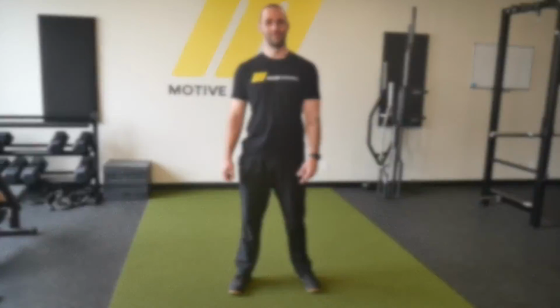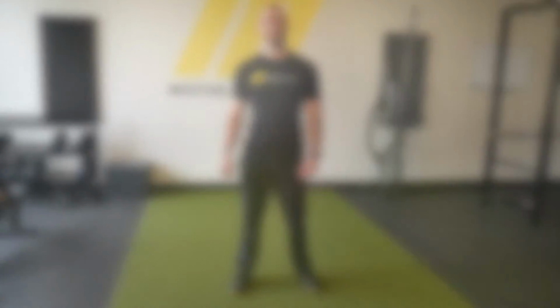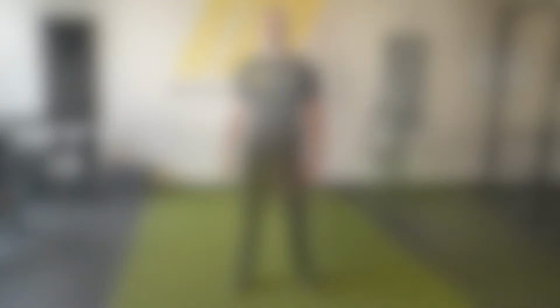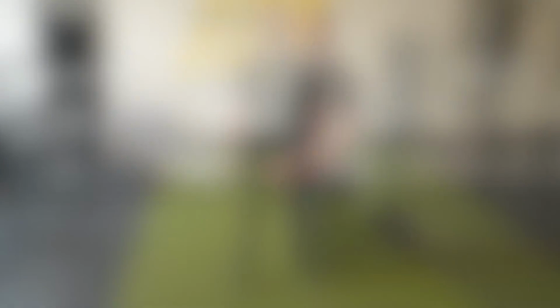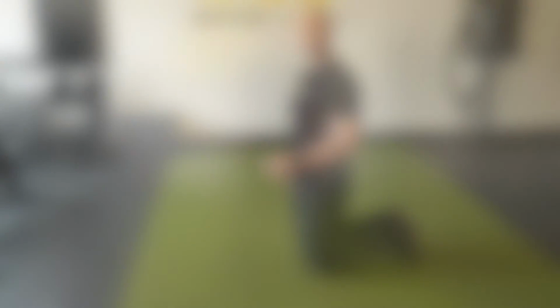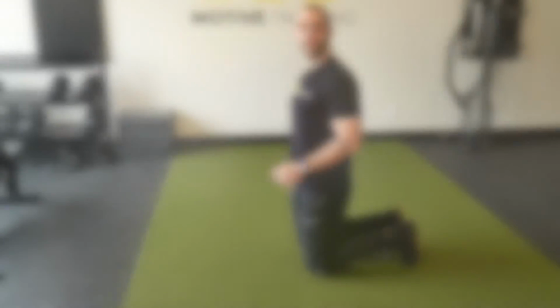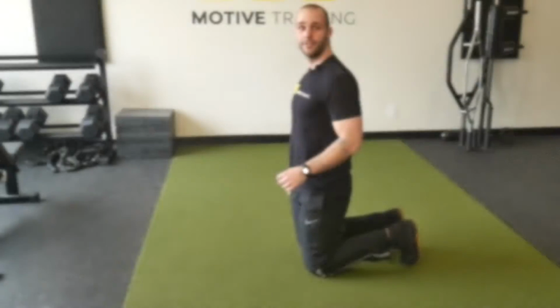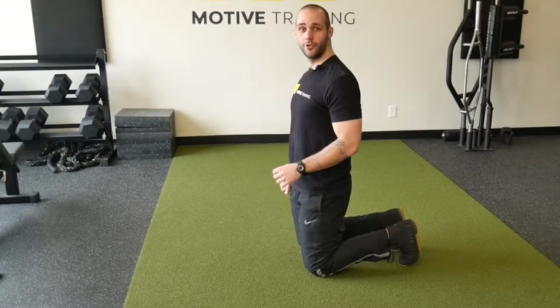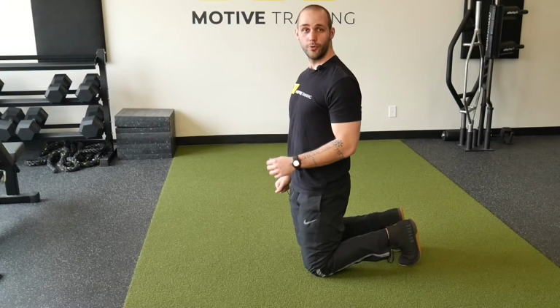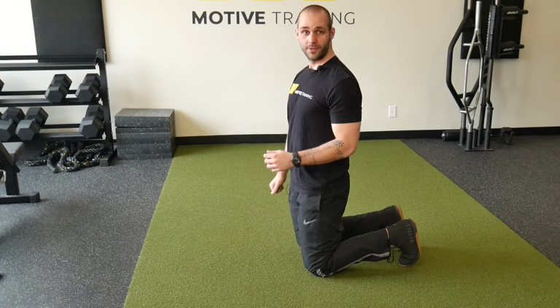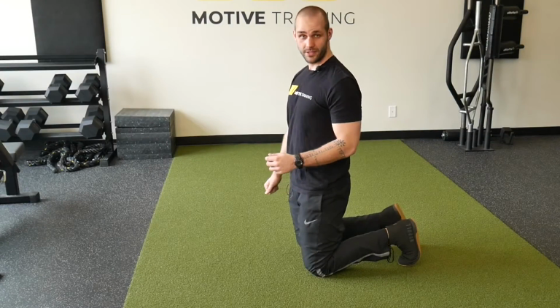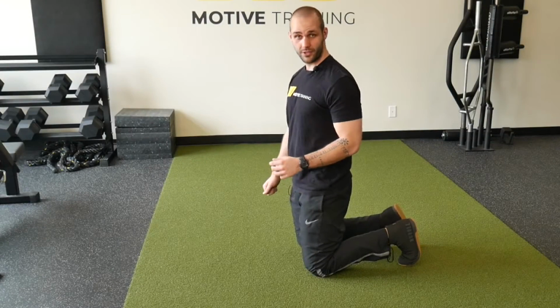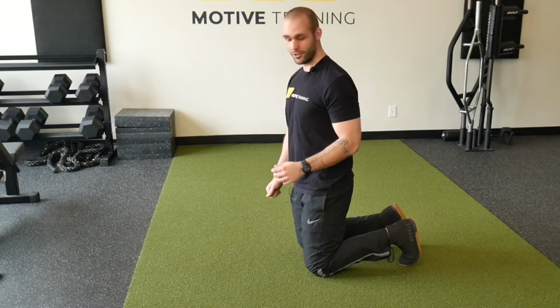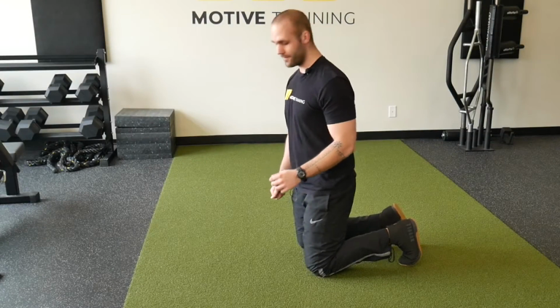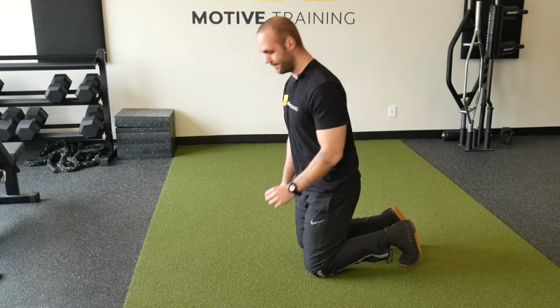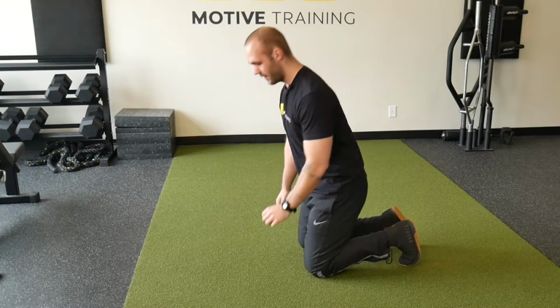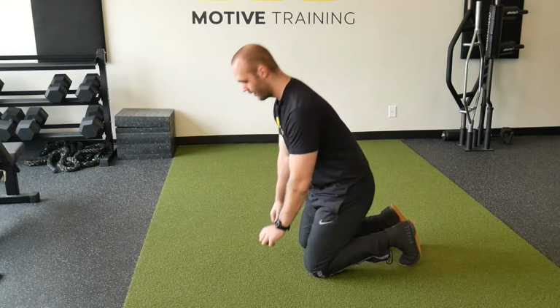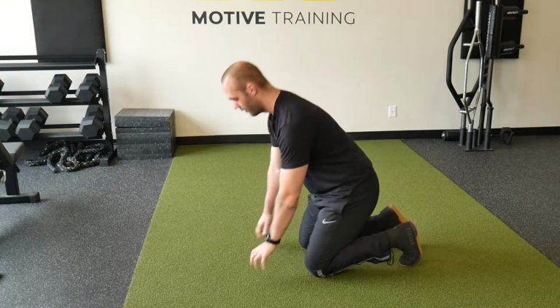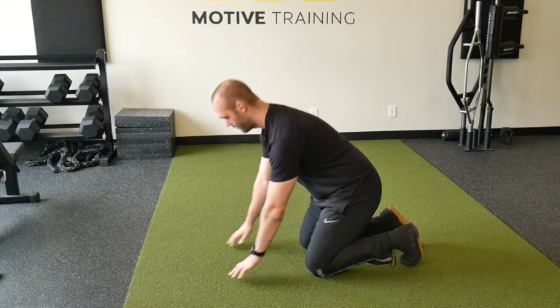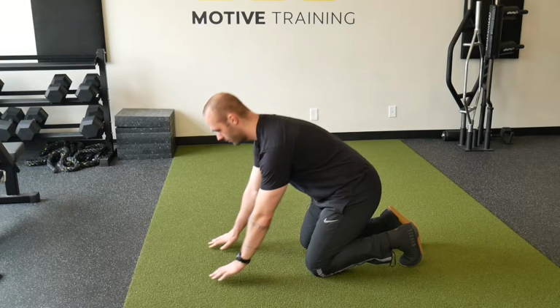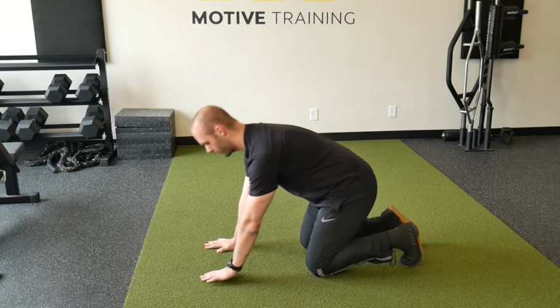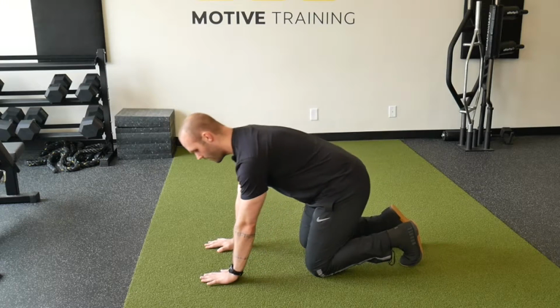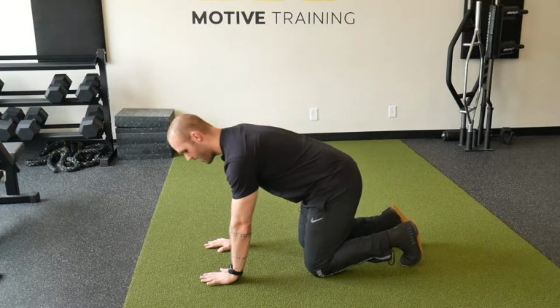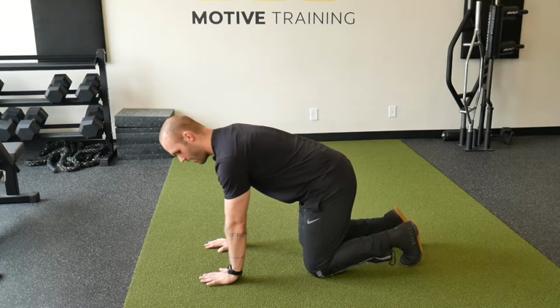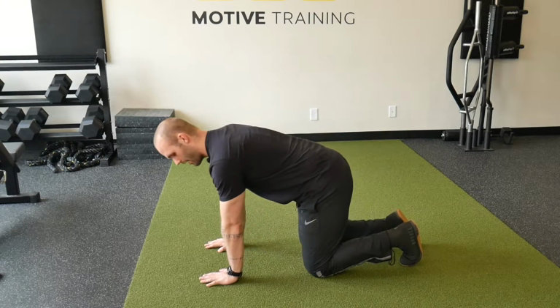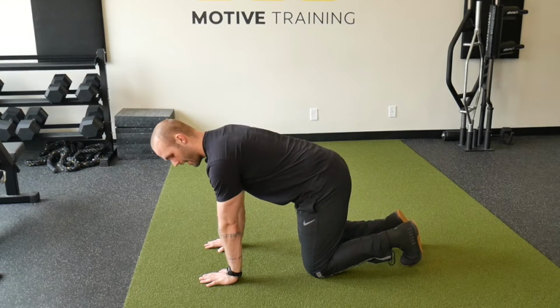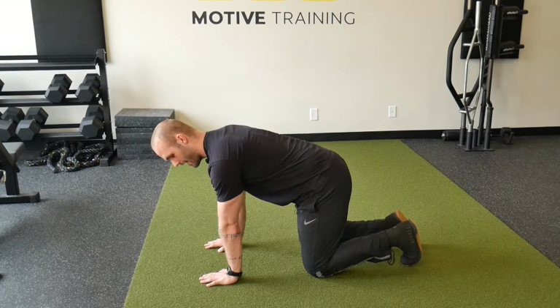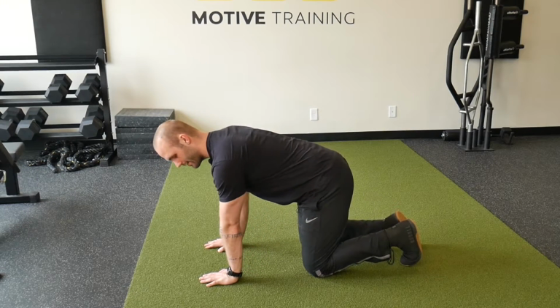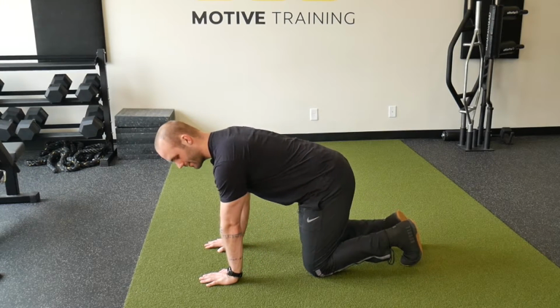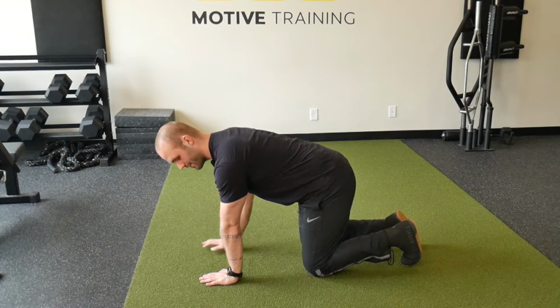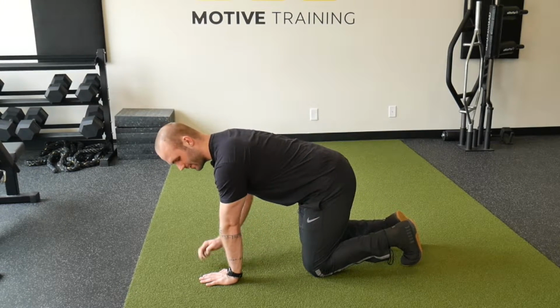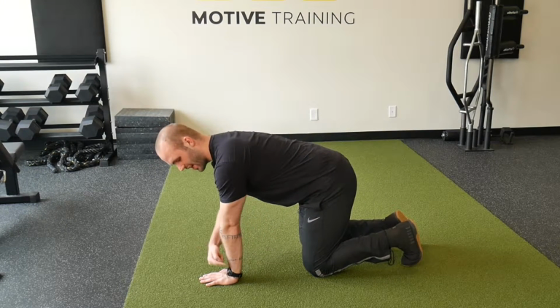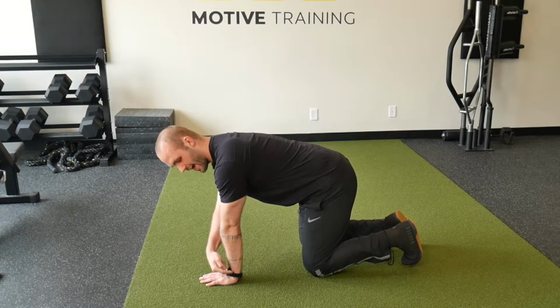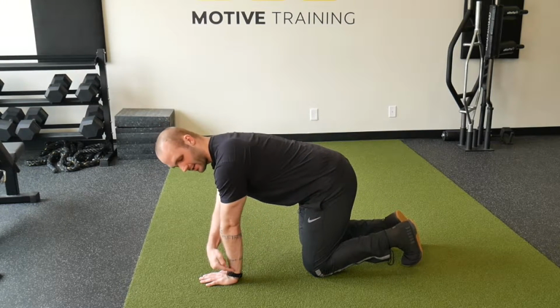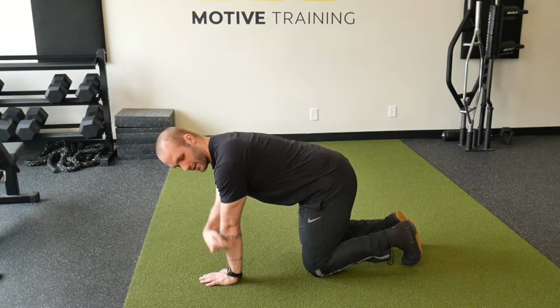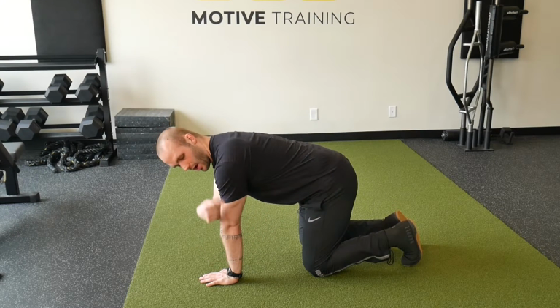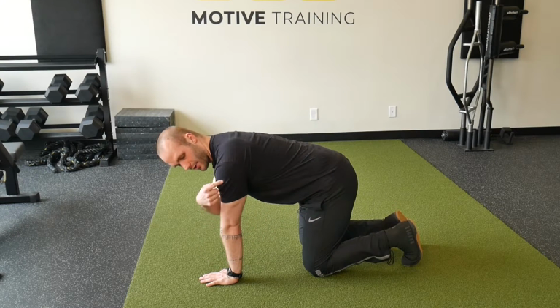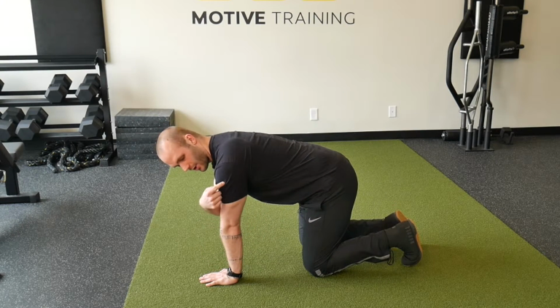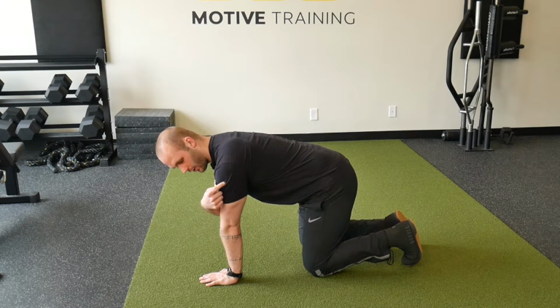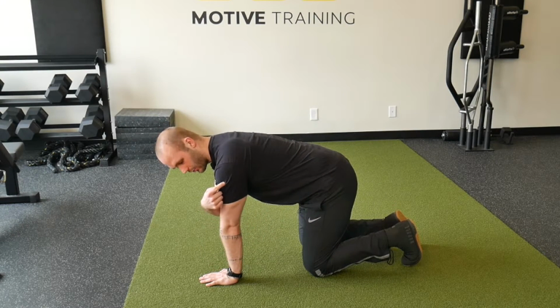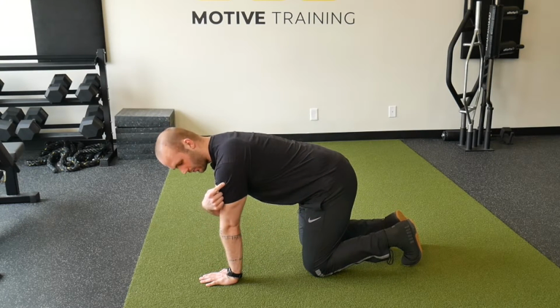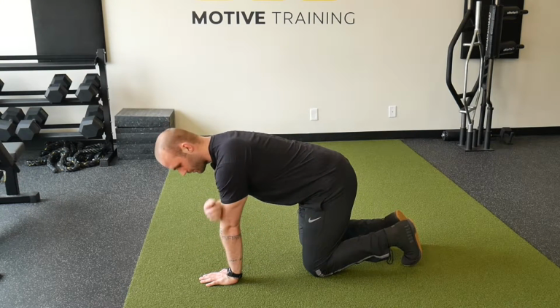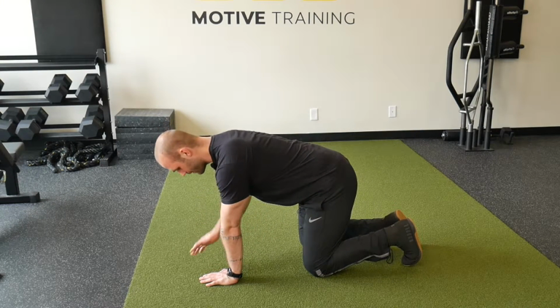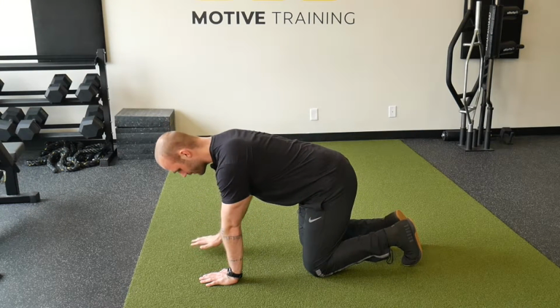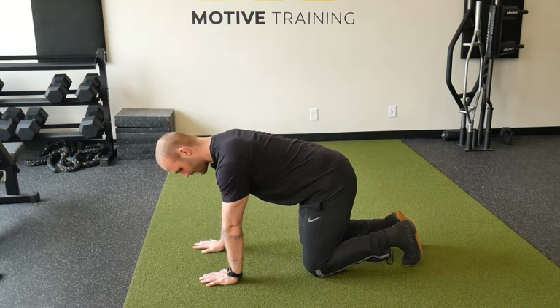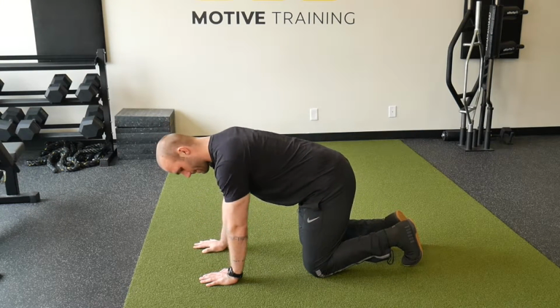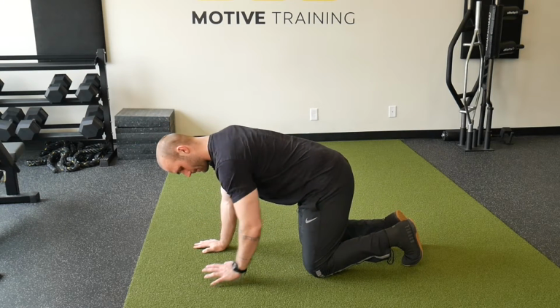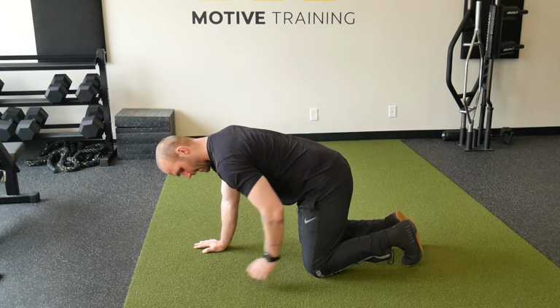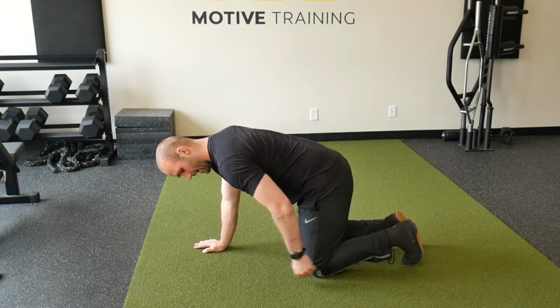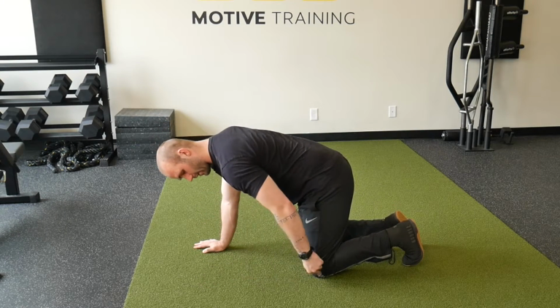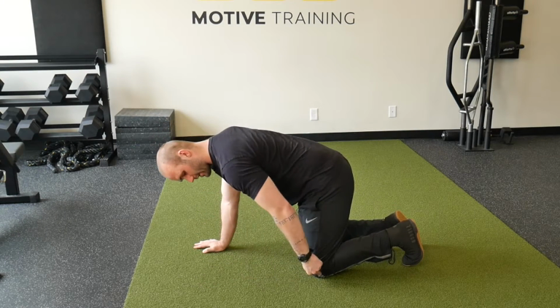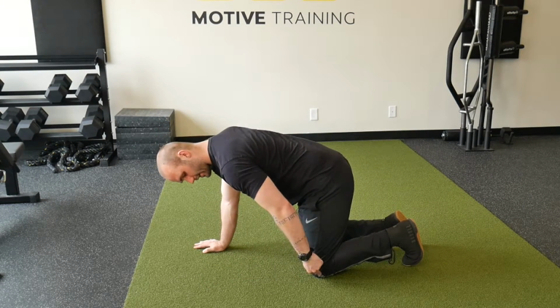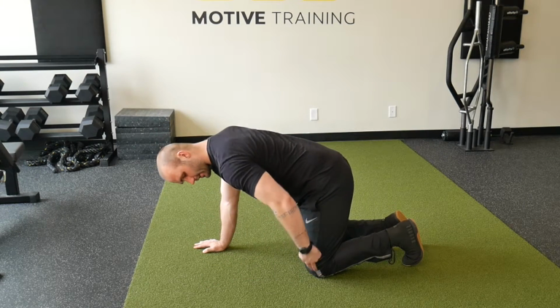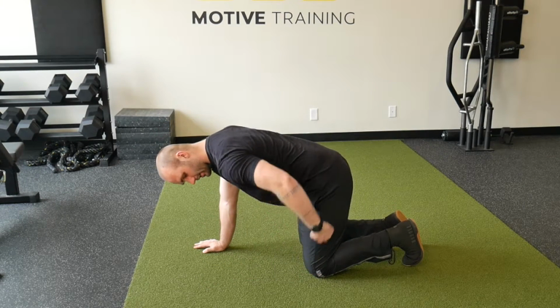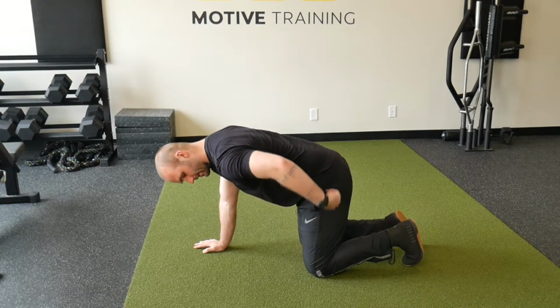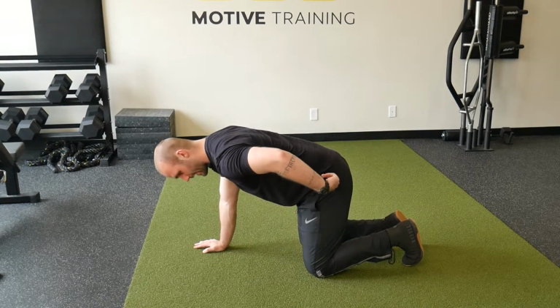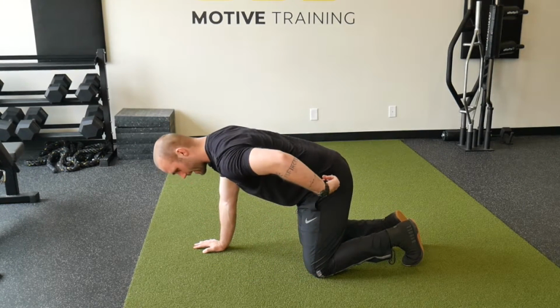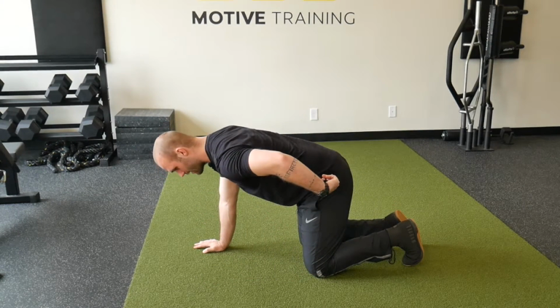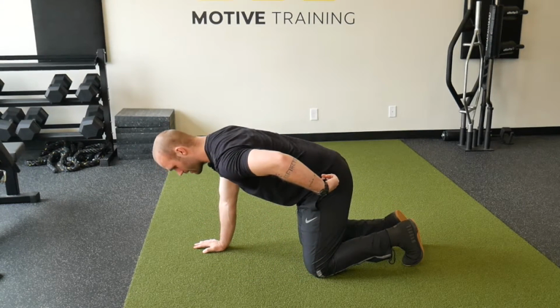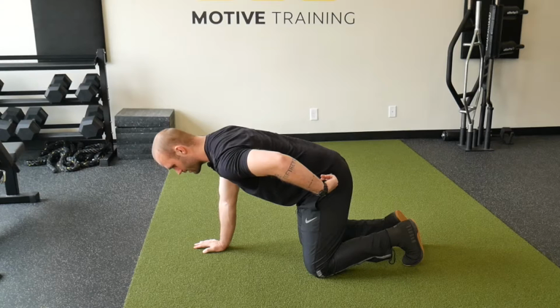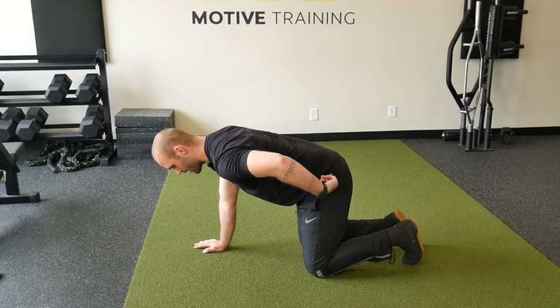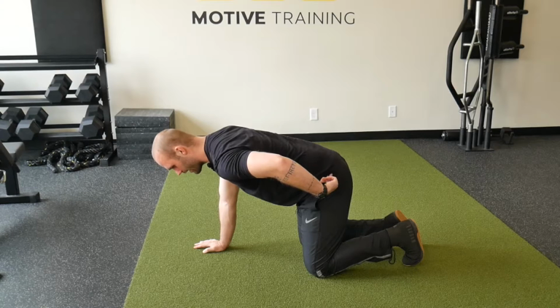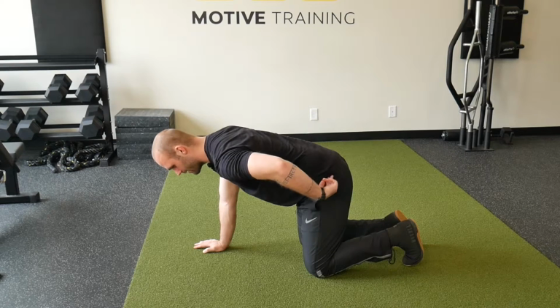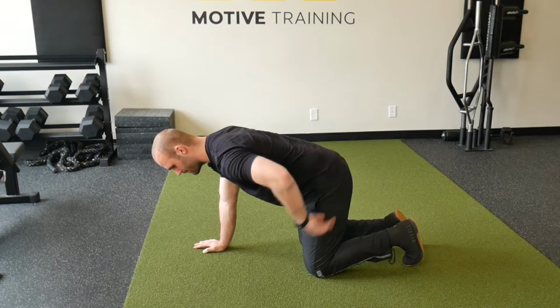To get into position, we will want our hands stacked under our shoulders and our knees stacked under our hips.